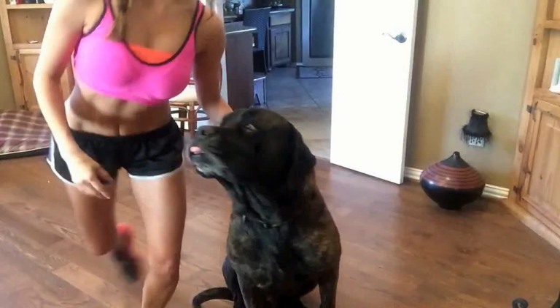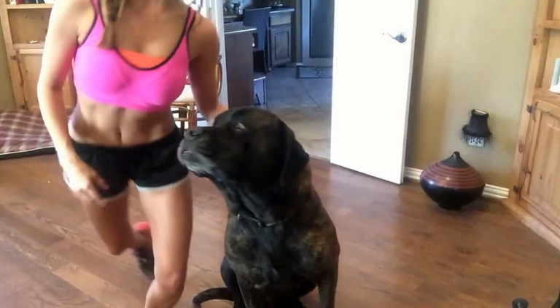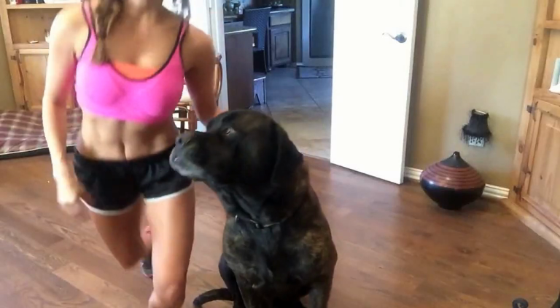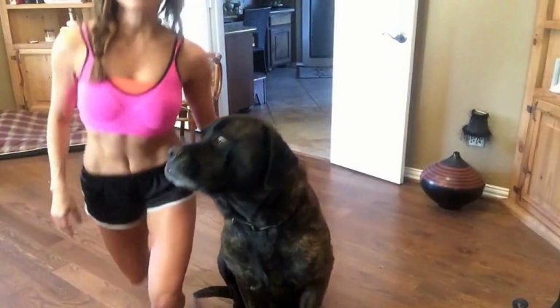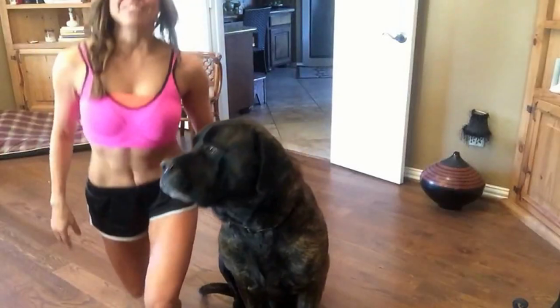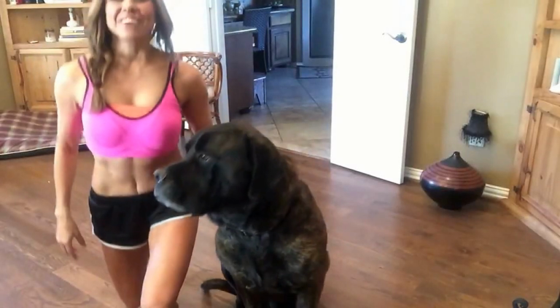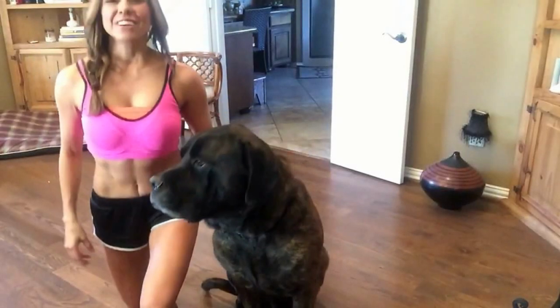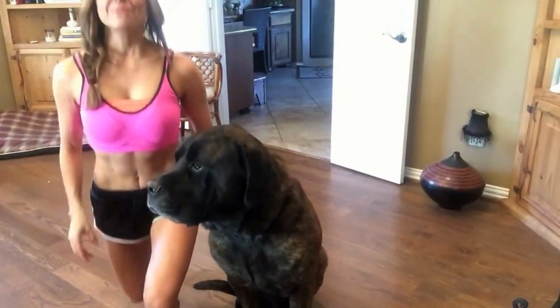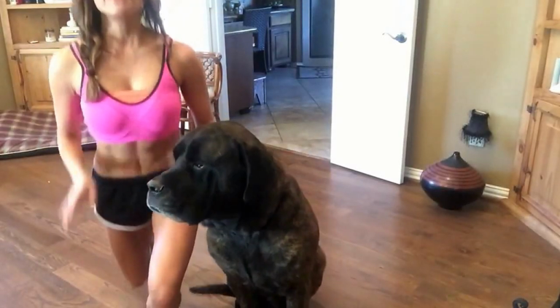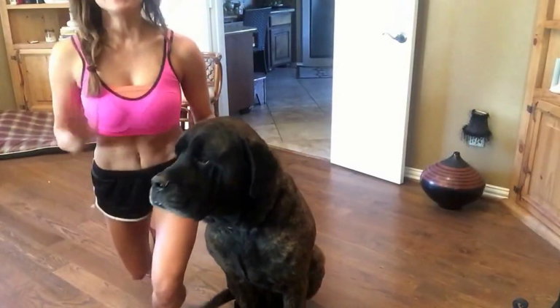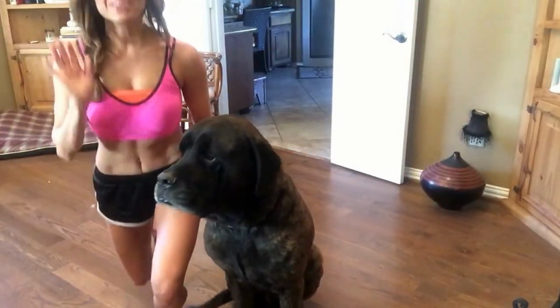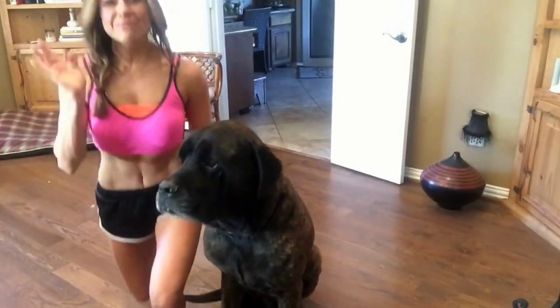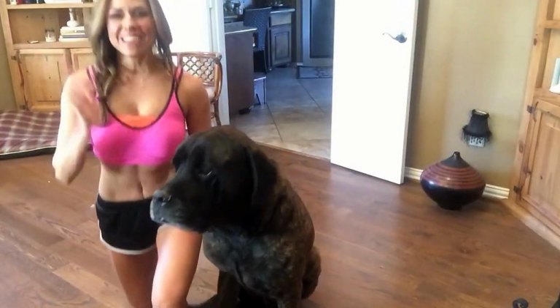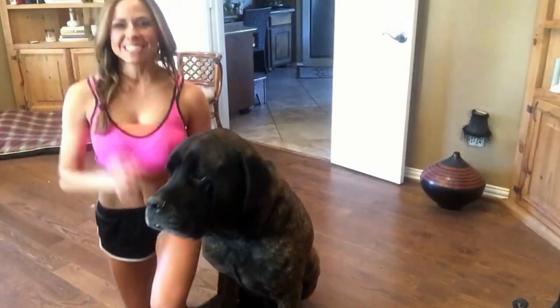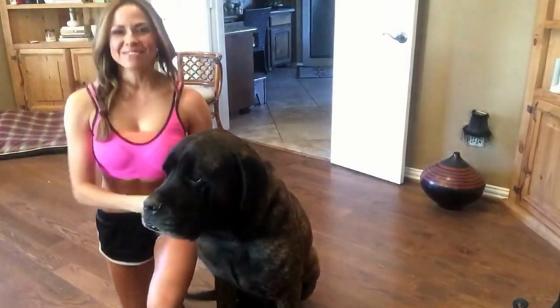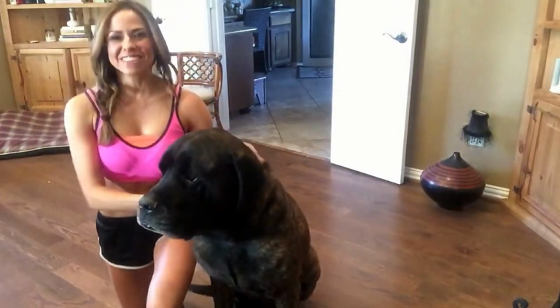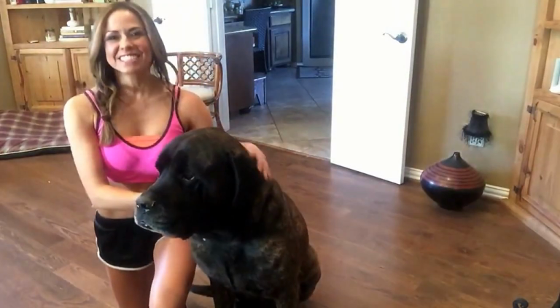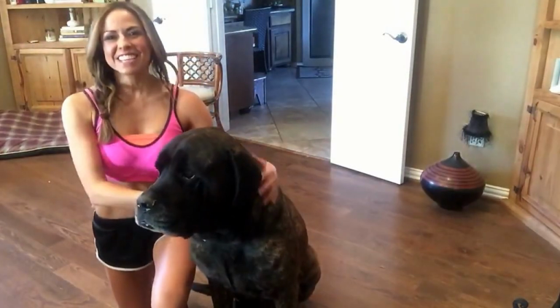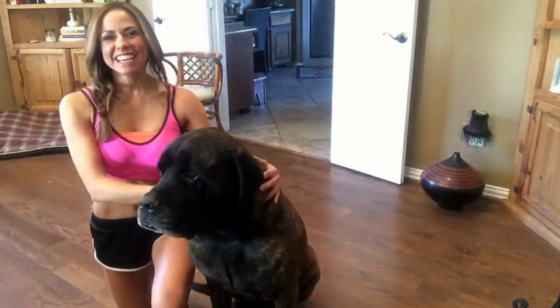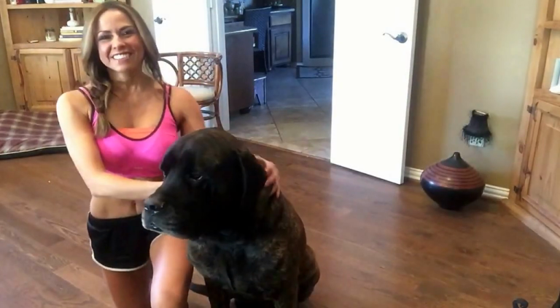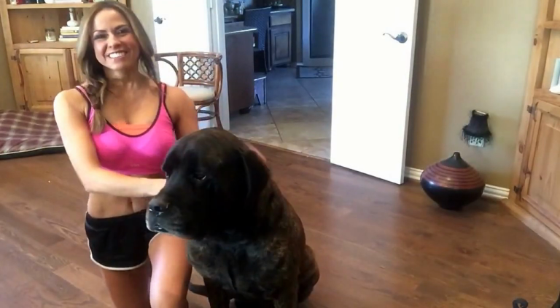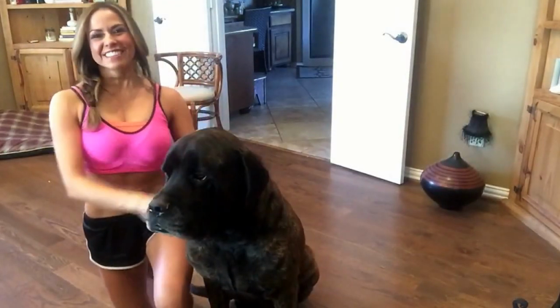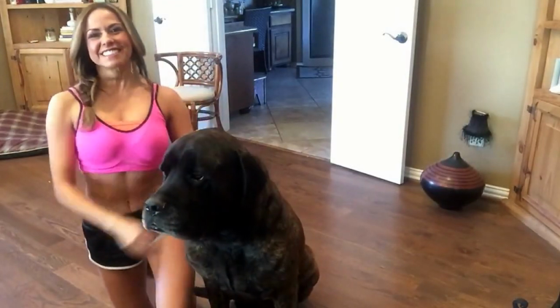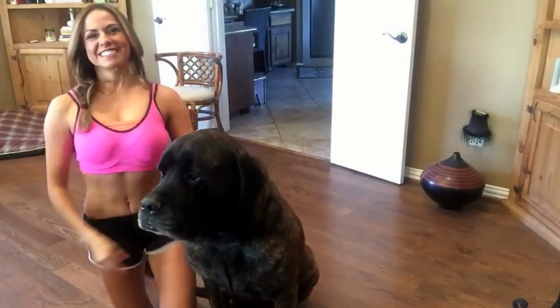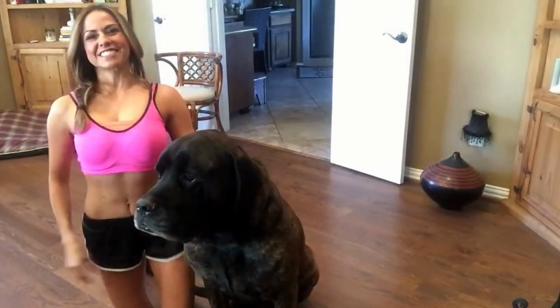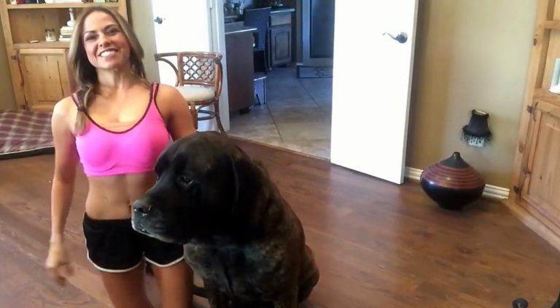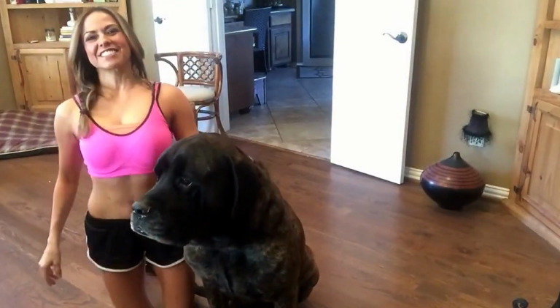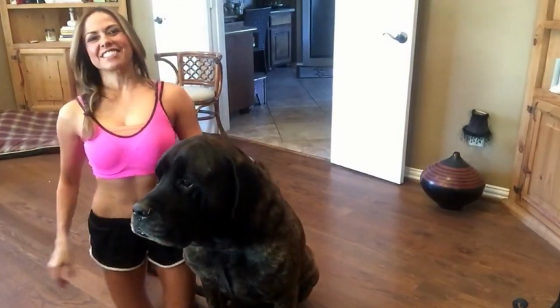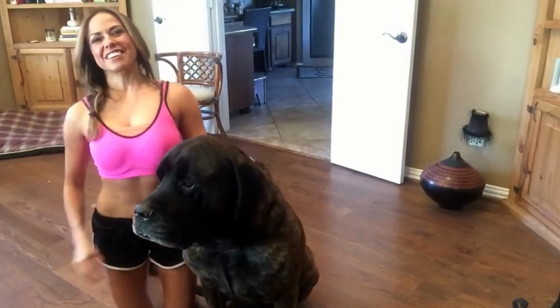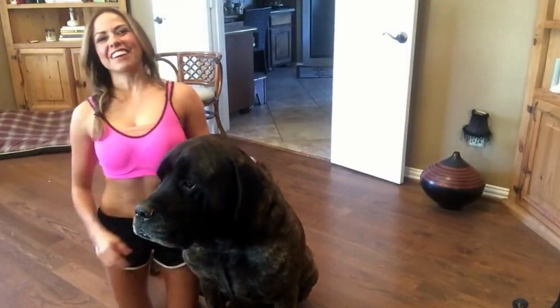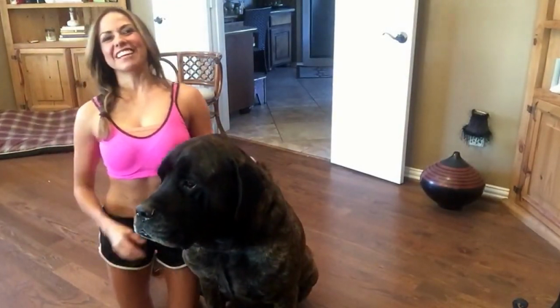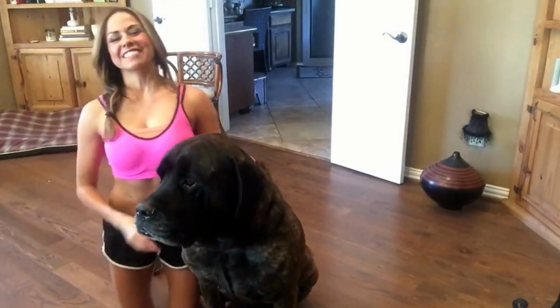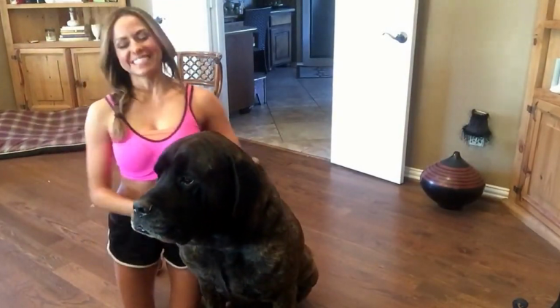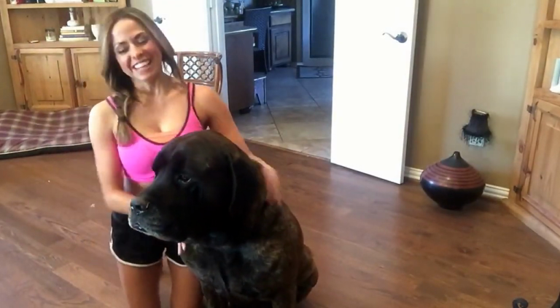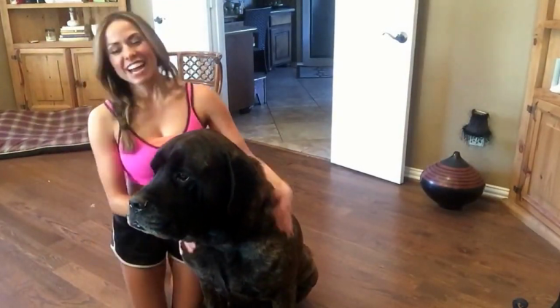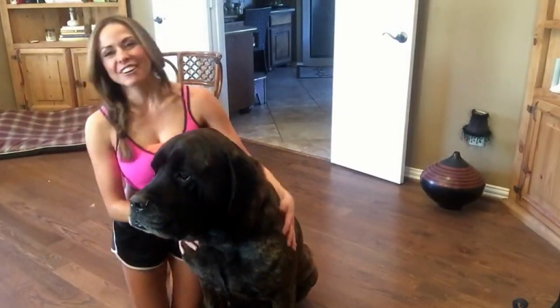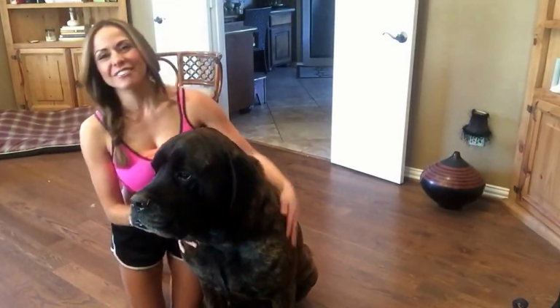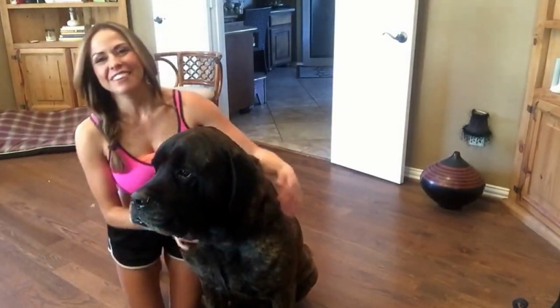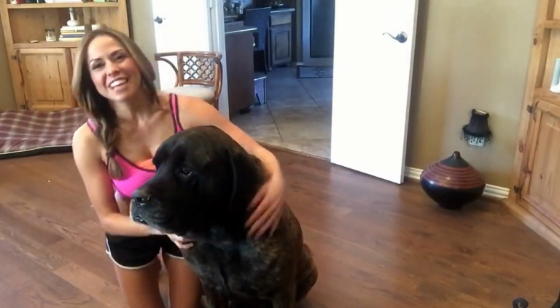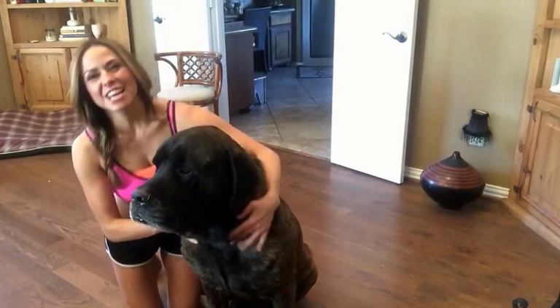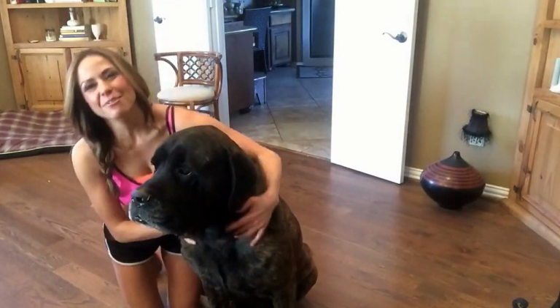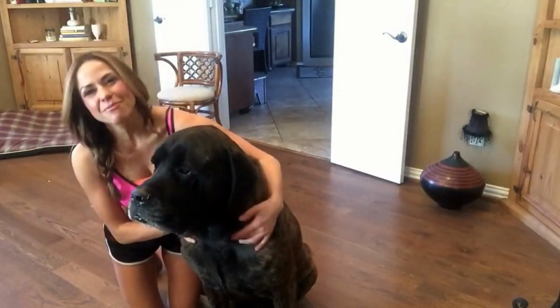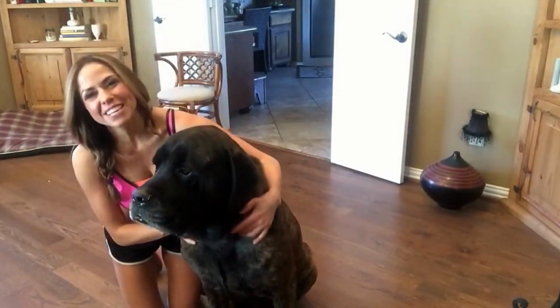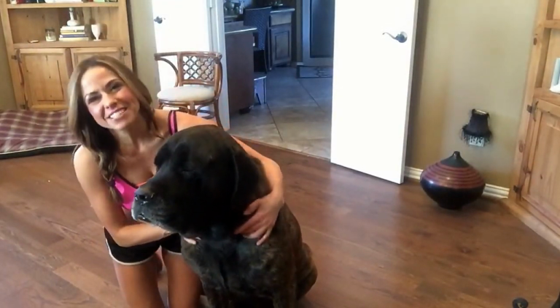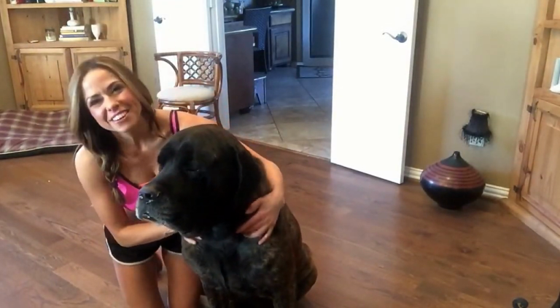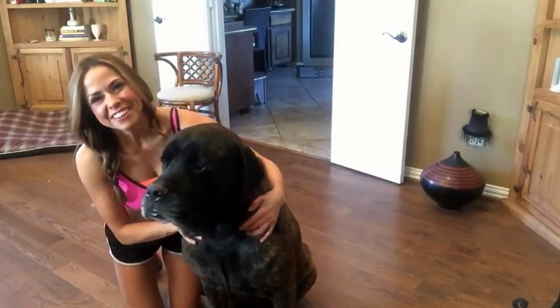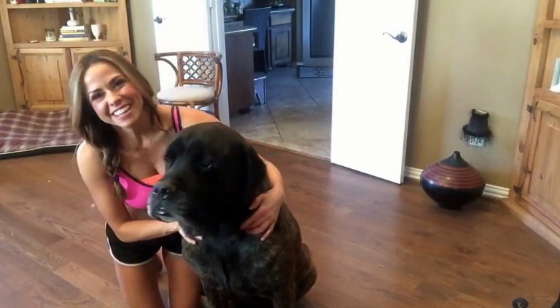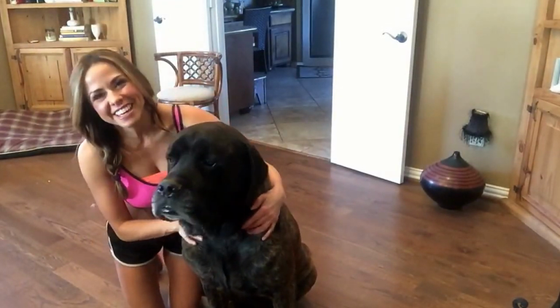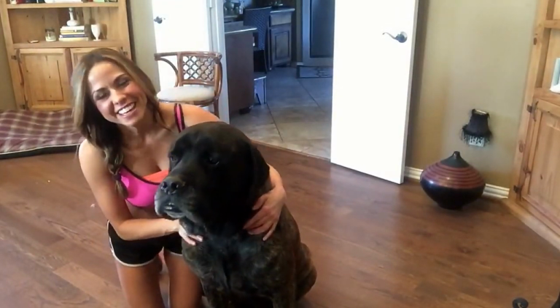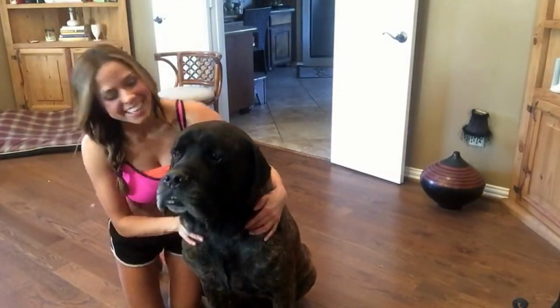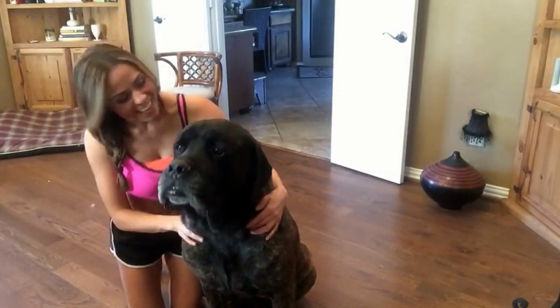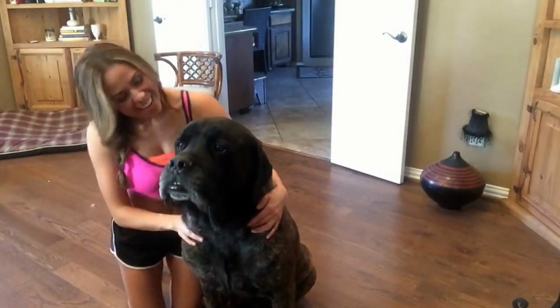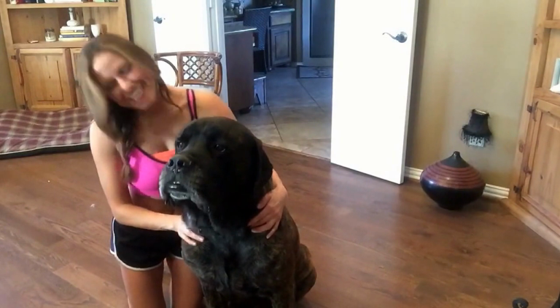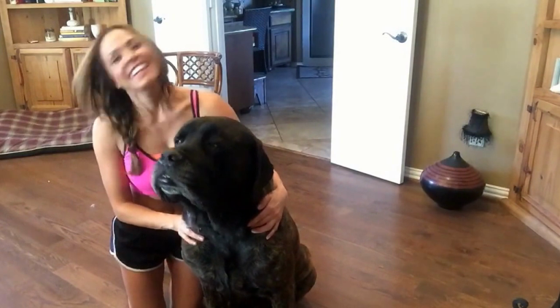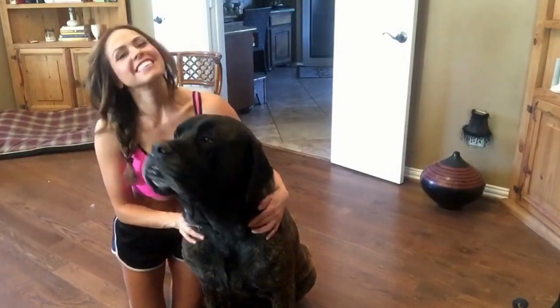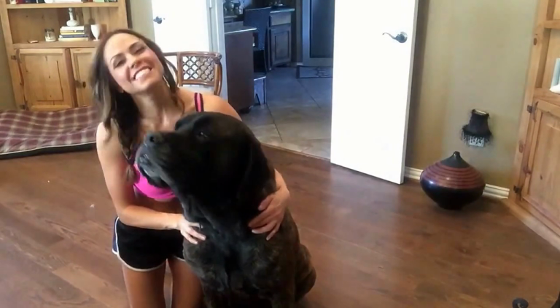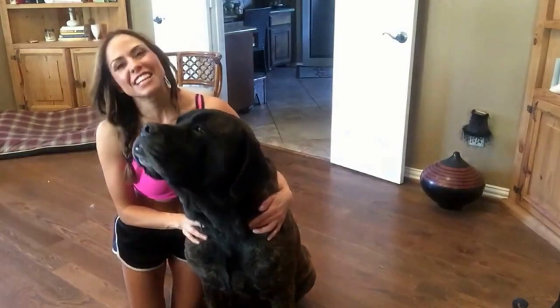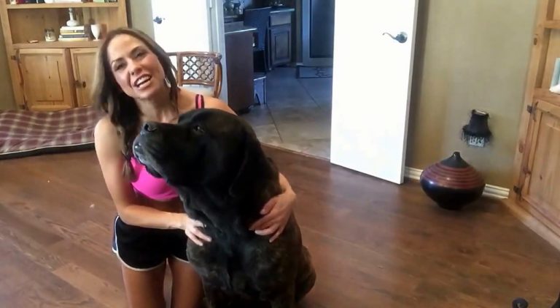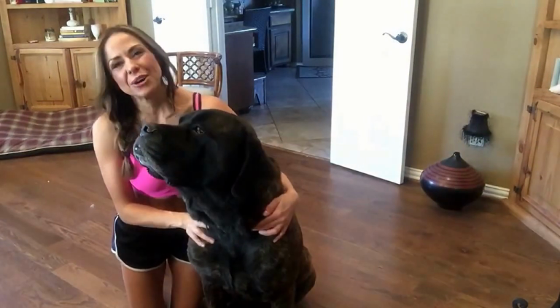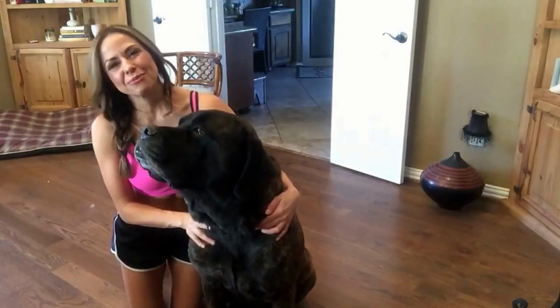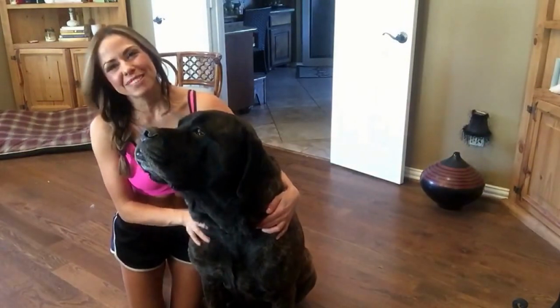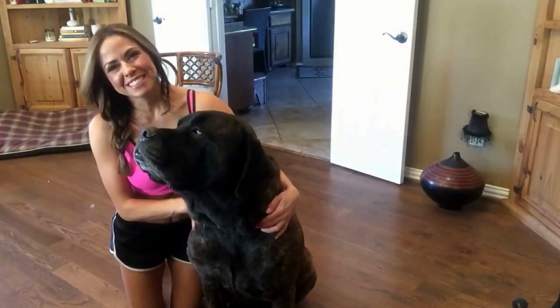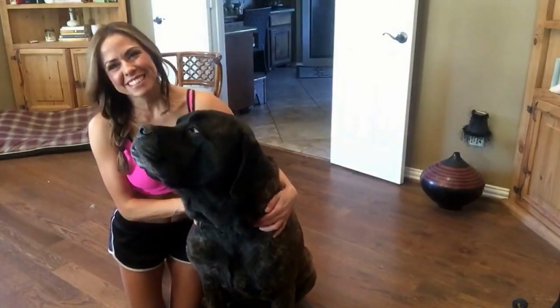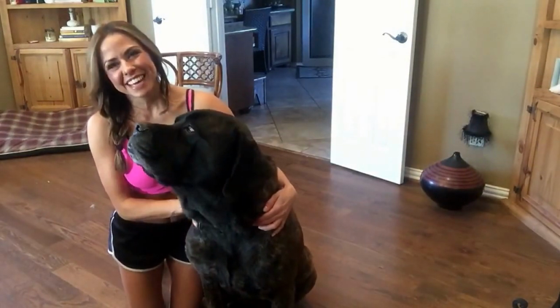Hey everyone, welcome back to my channel. It's Trisha Grace, and my dog King. He's going to help me today.